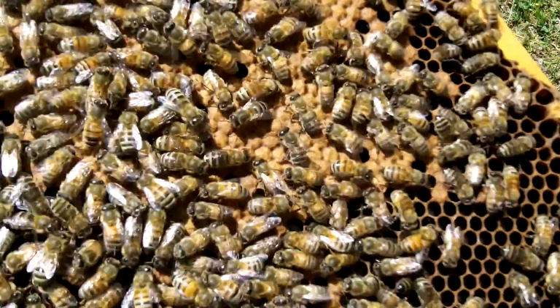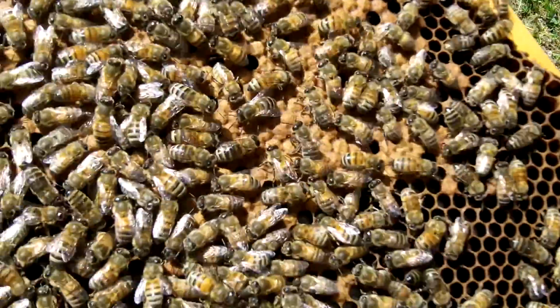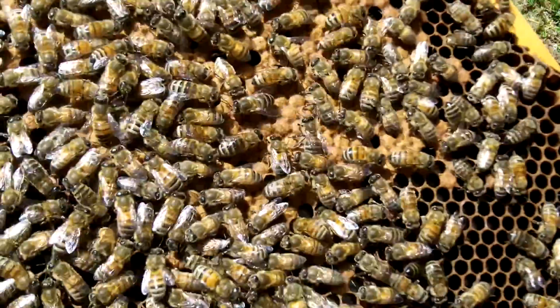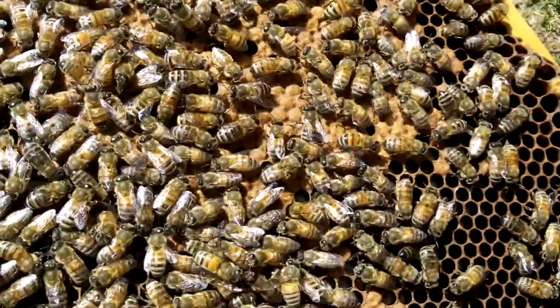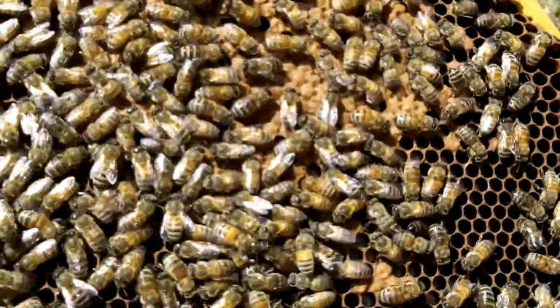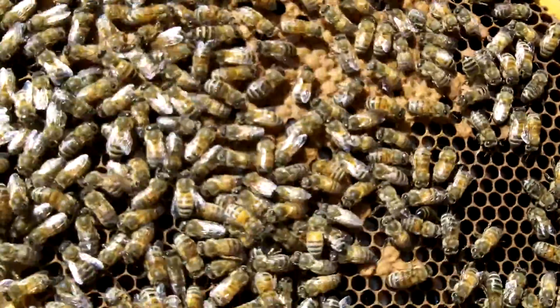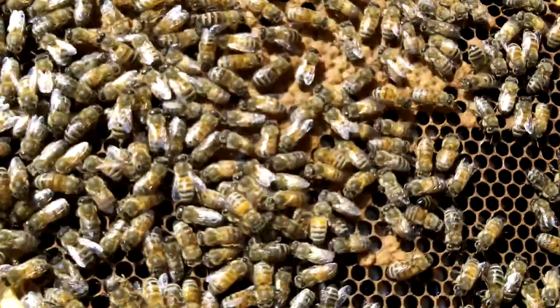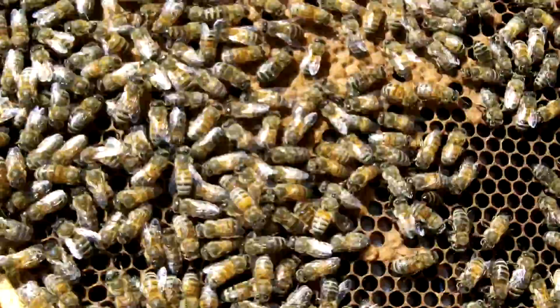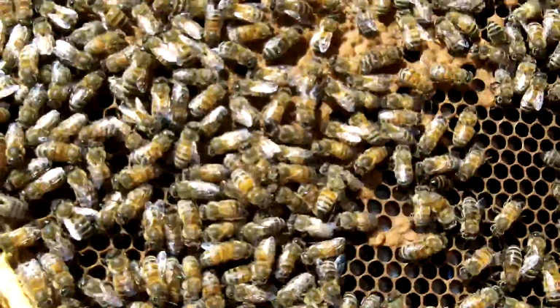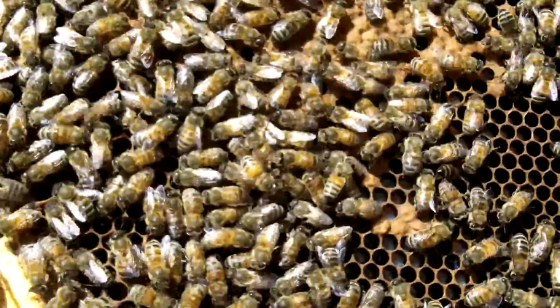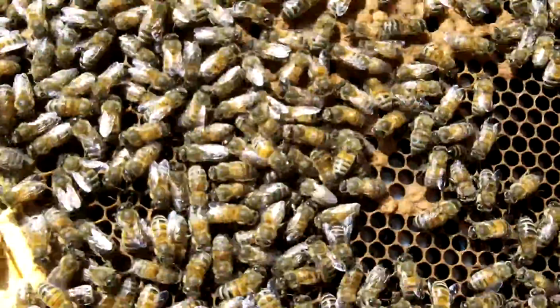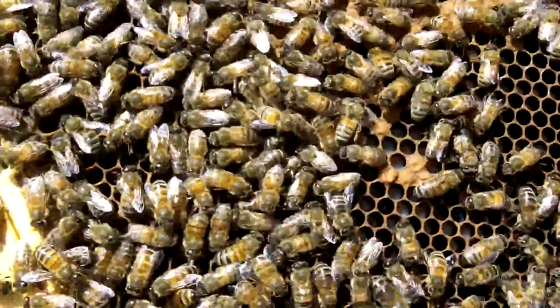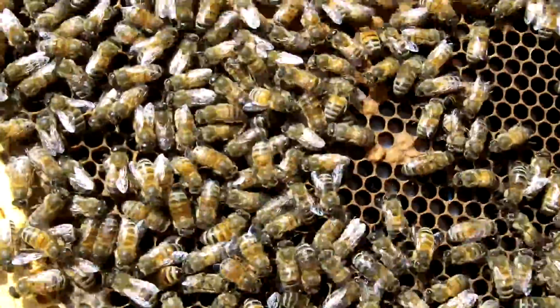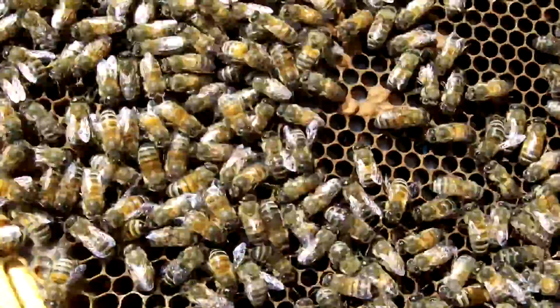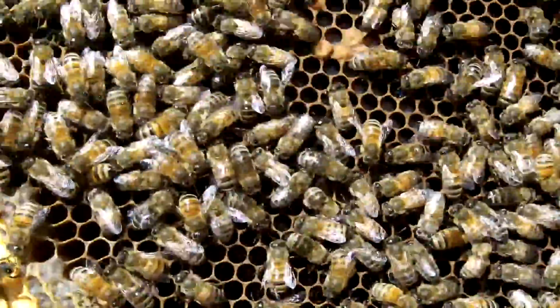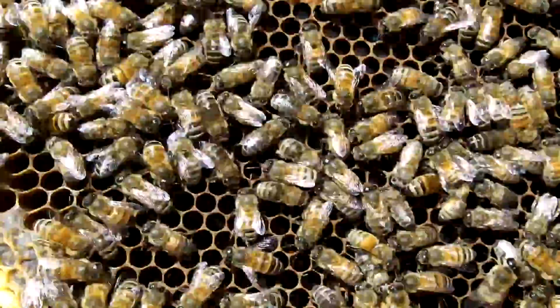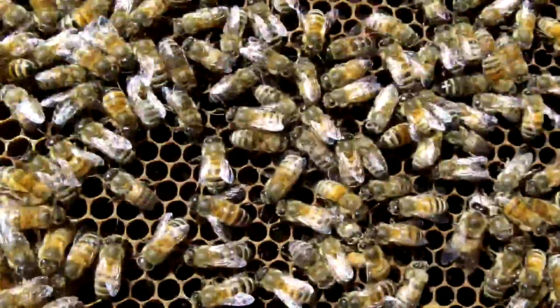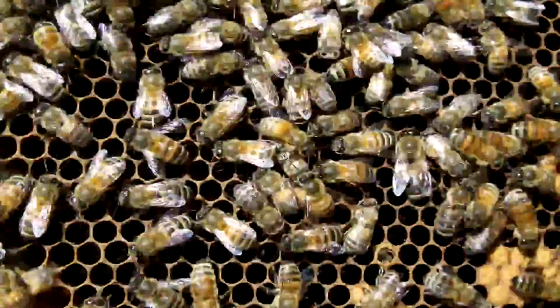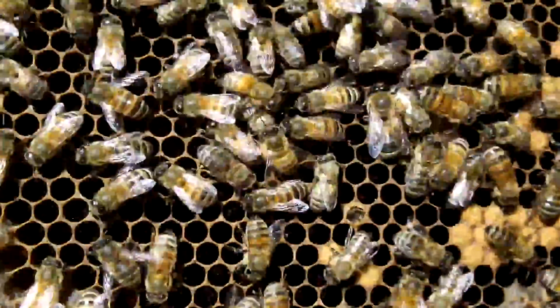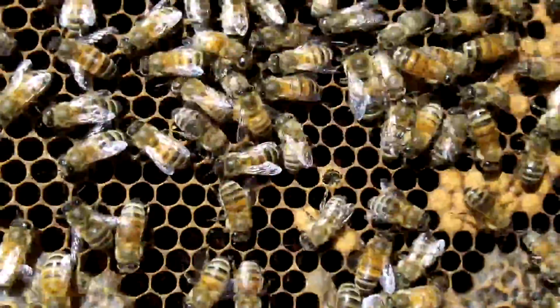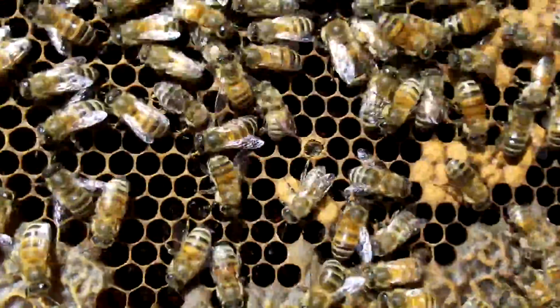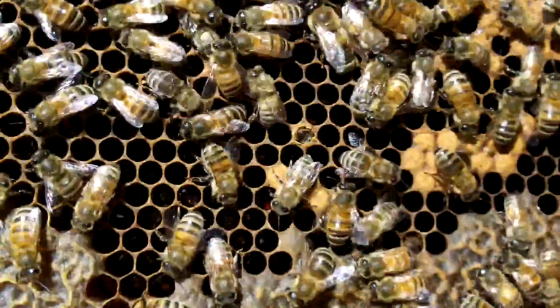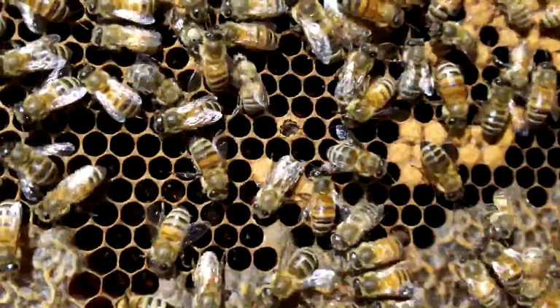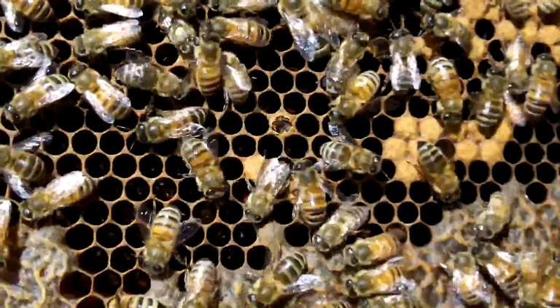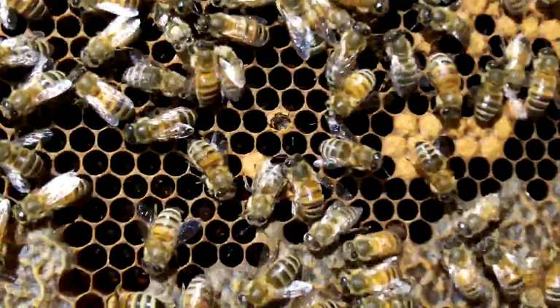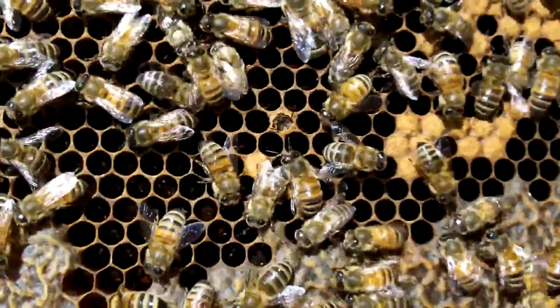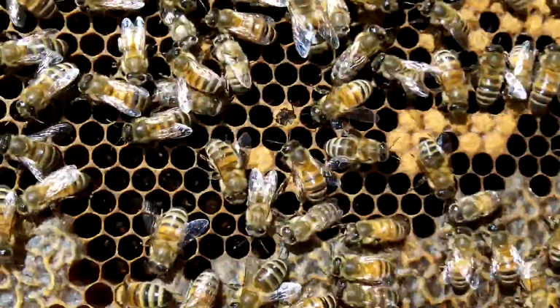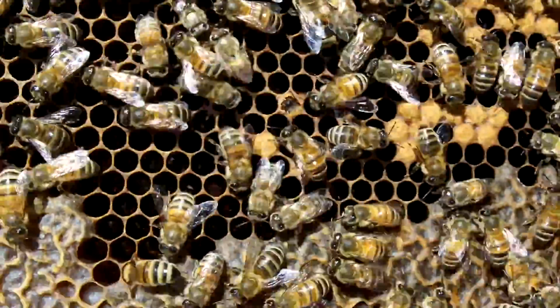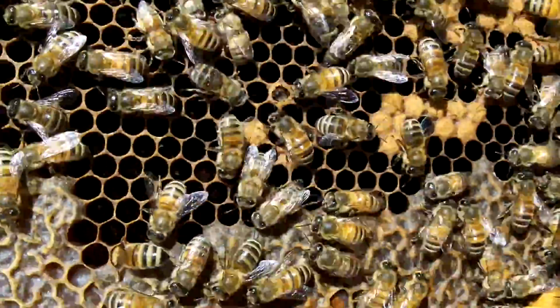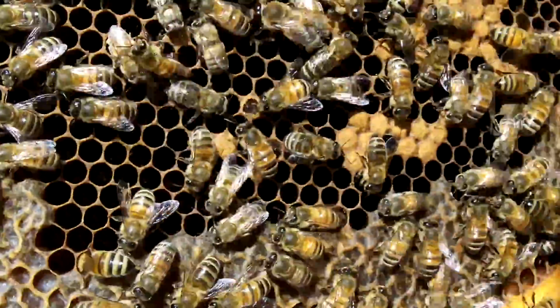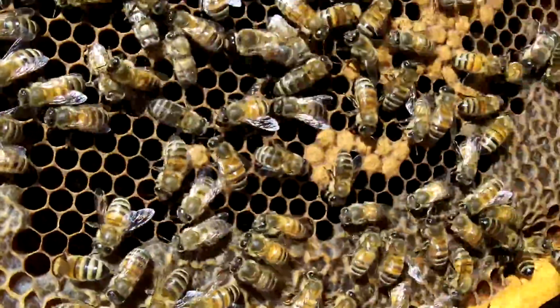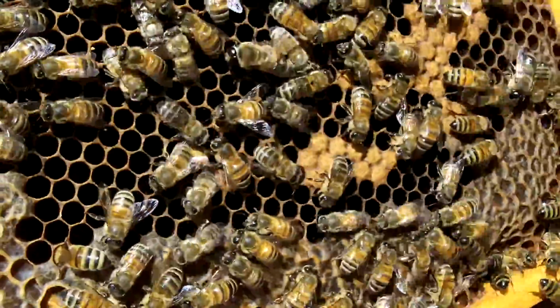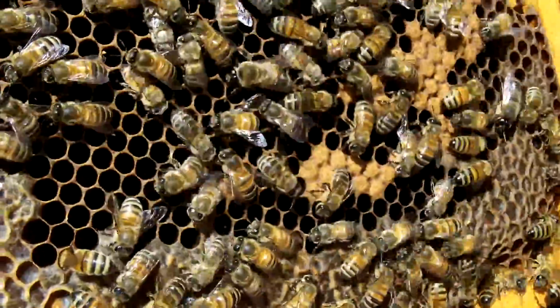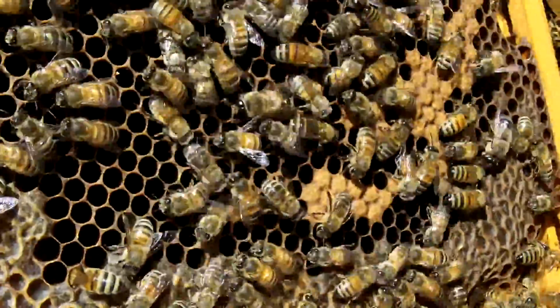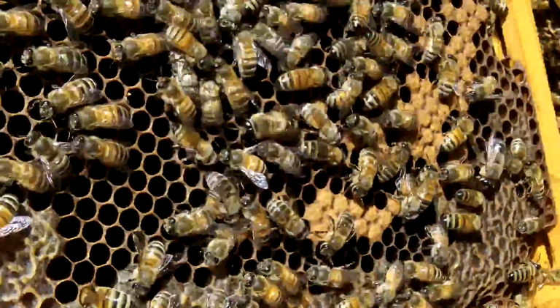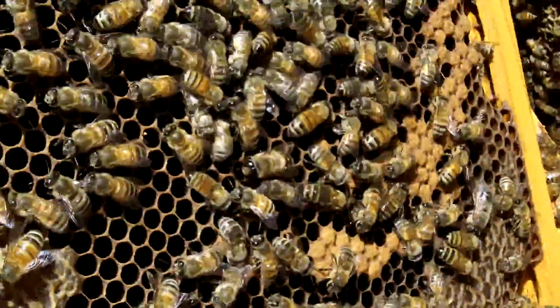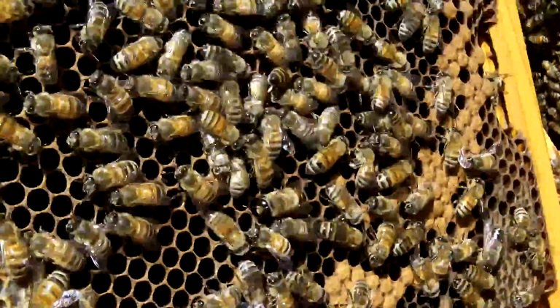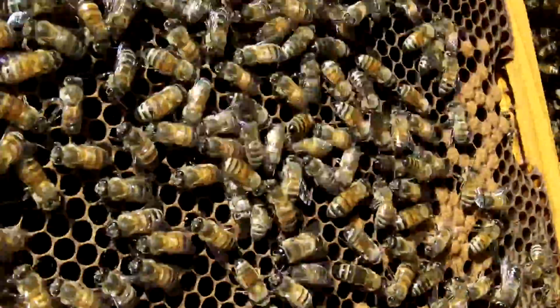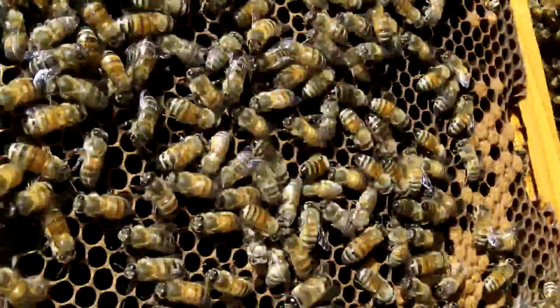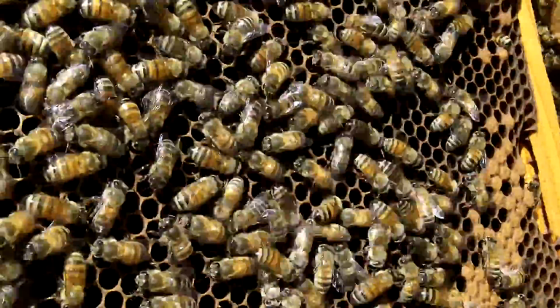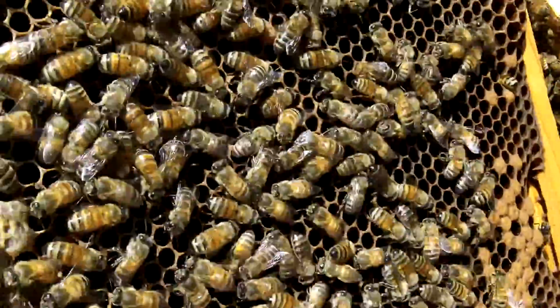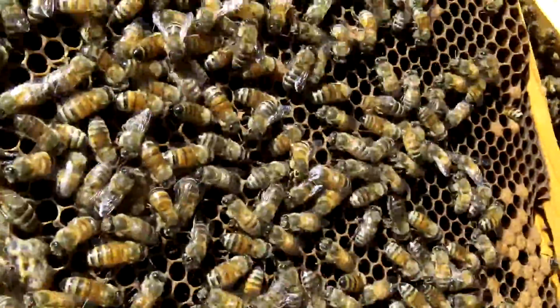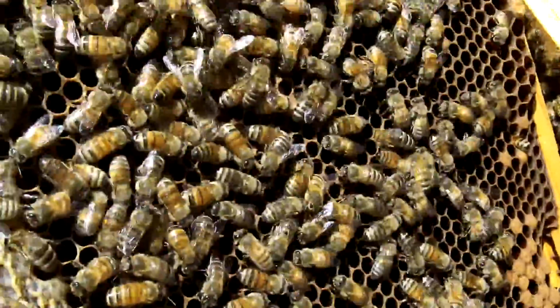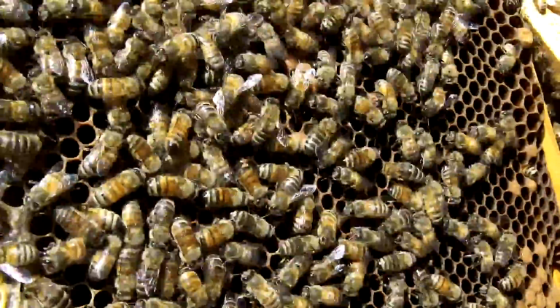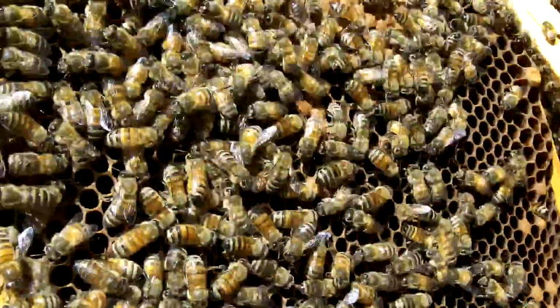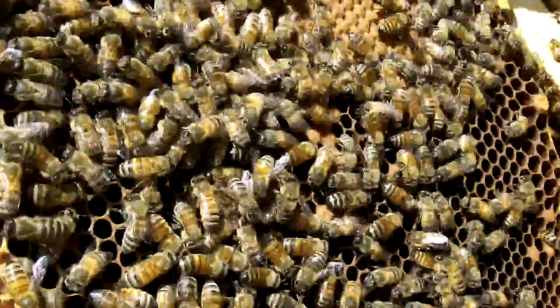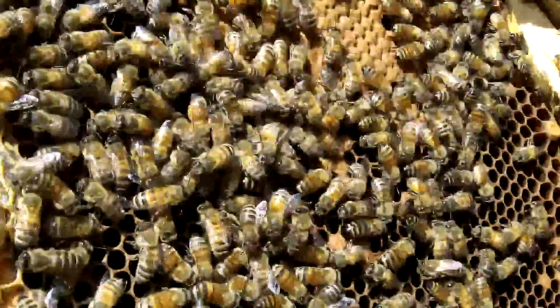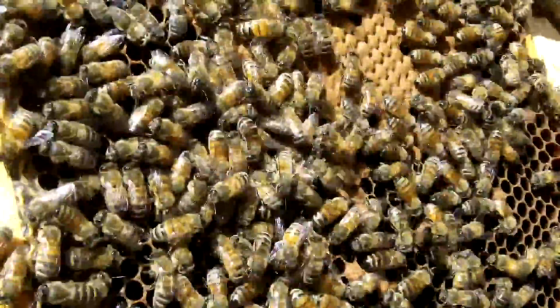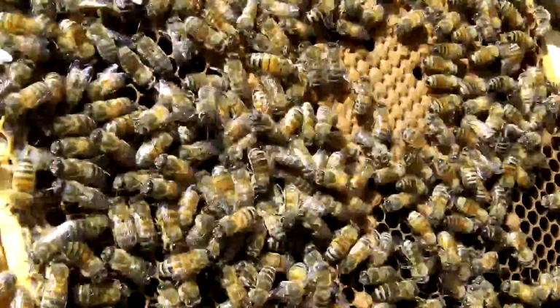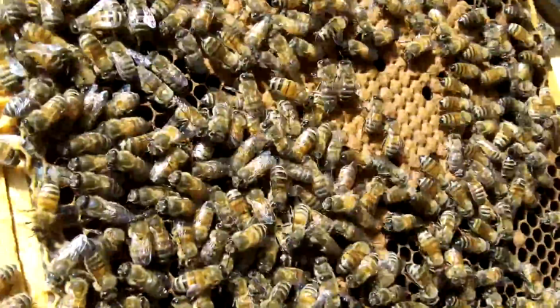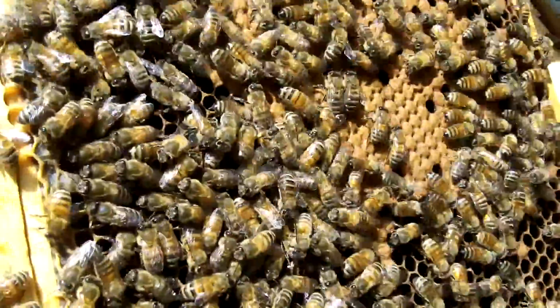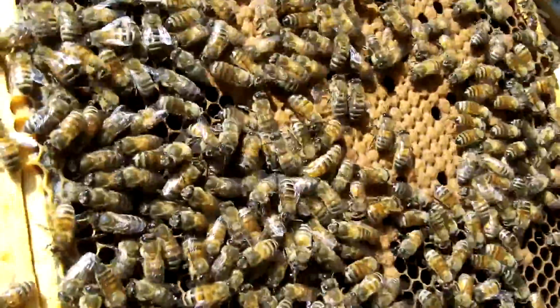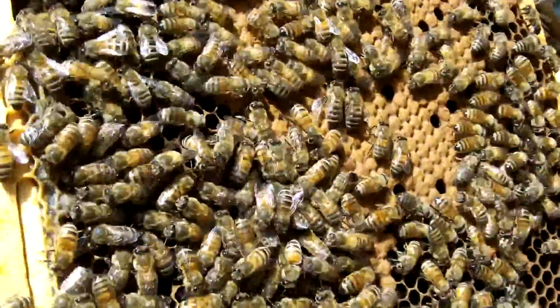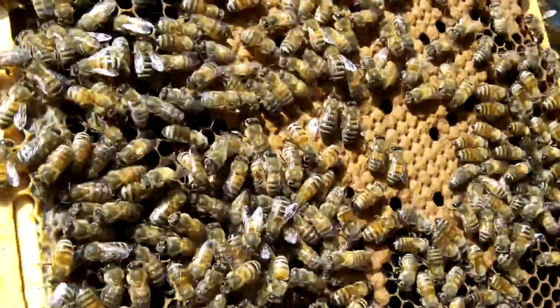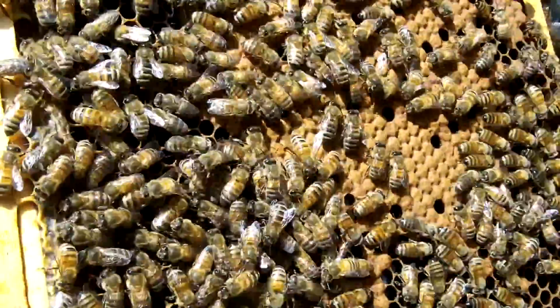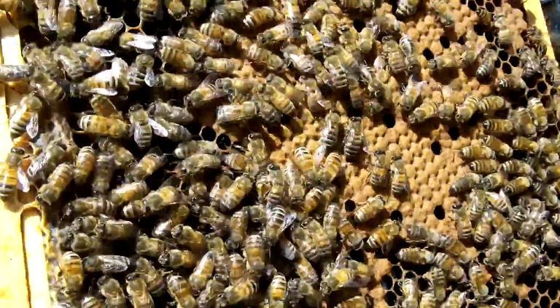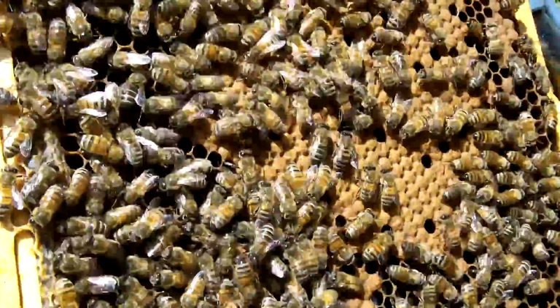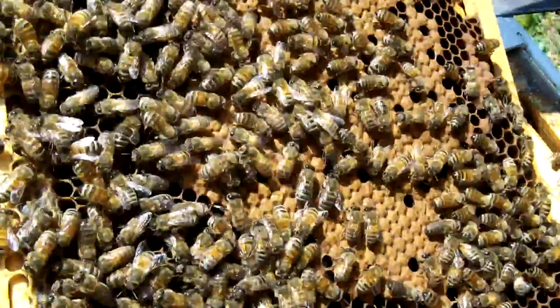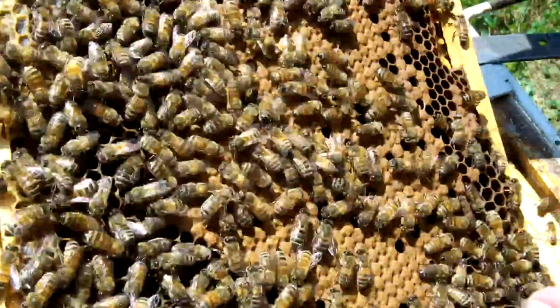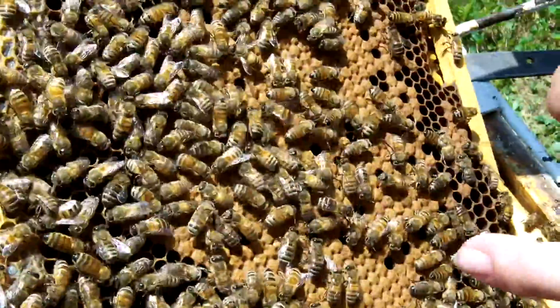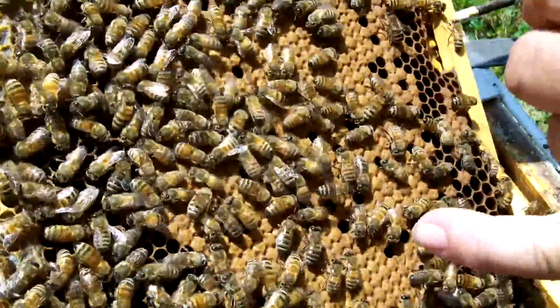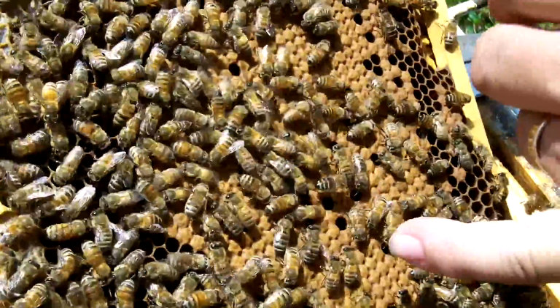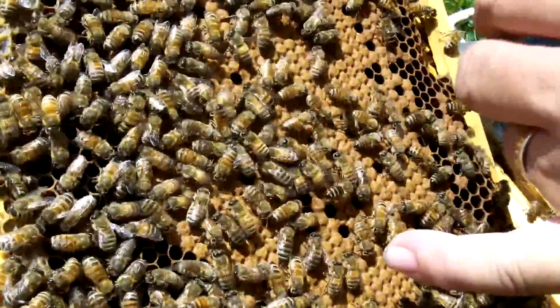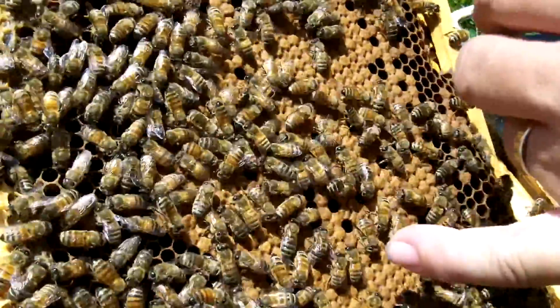Is this the honey? No, there's honey around the edges. Around the edges. But the stuff in the middle that's at different colors — this is brood.